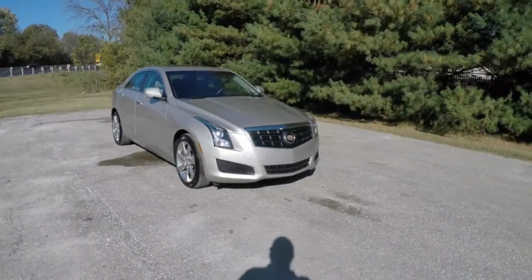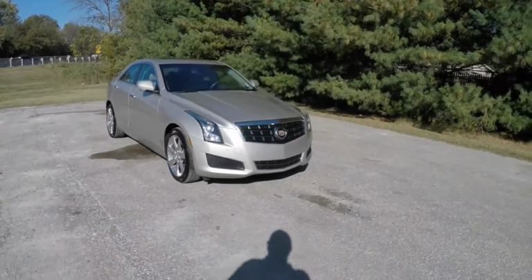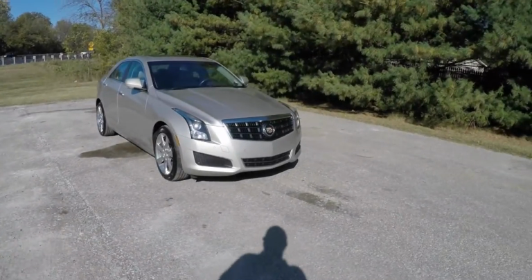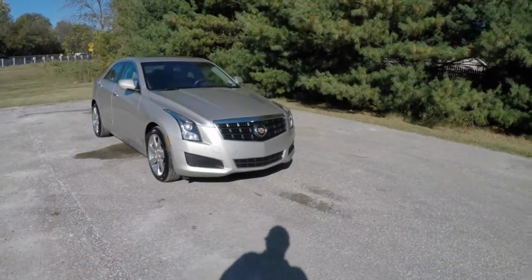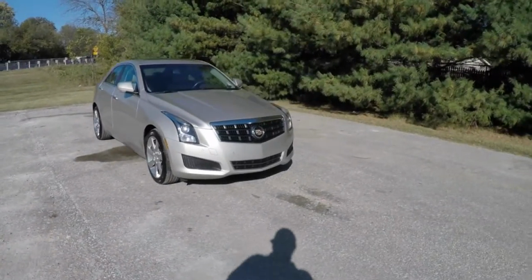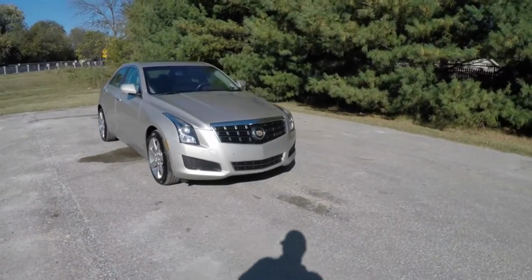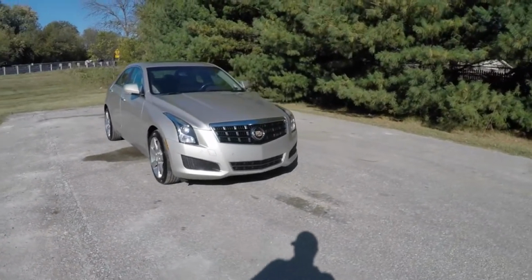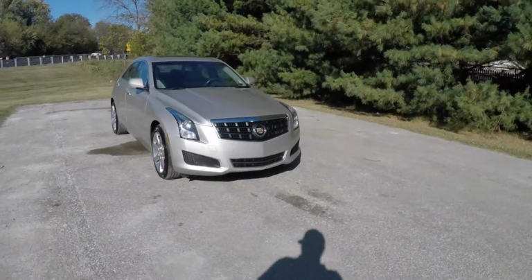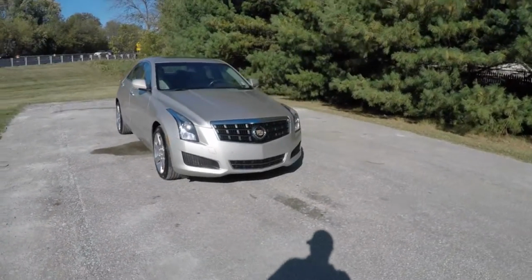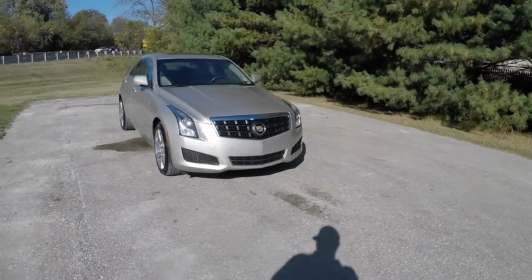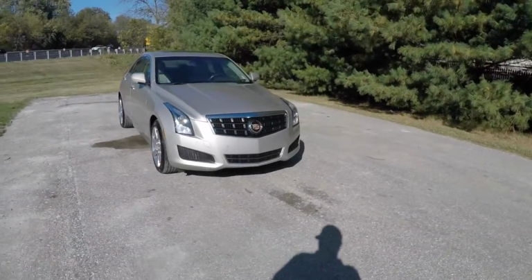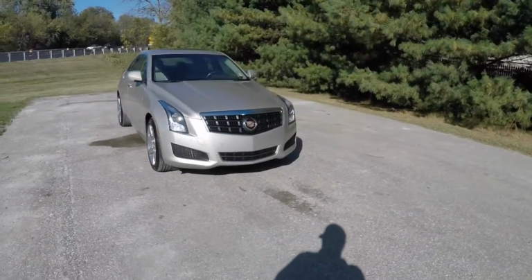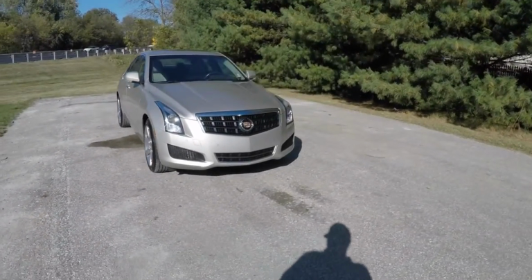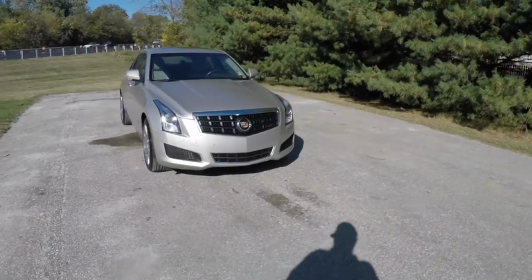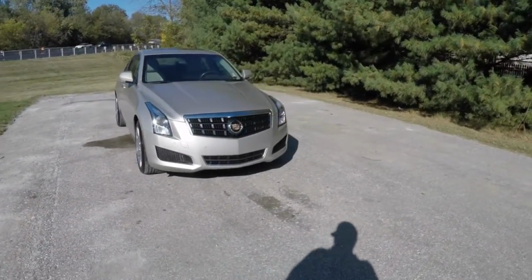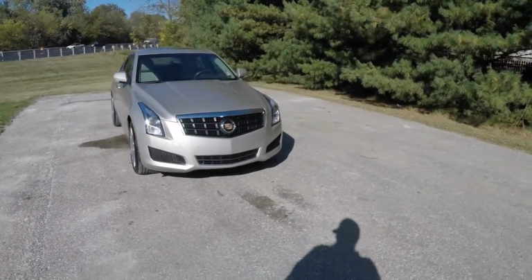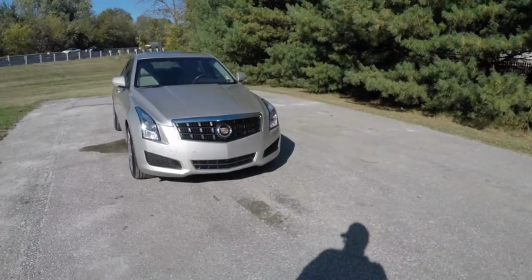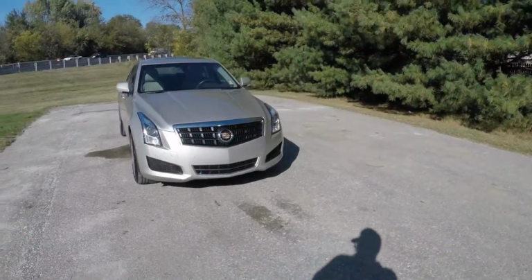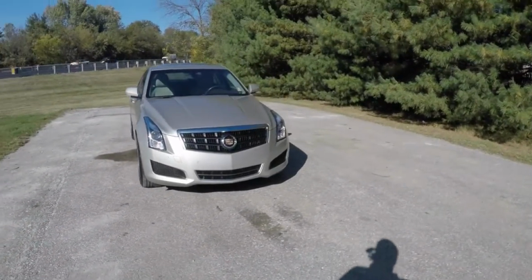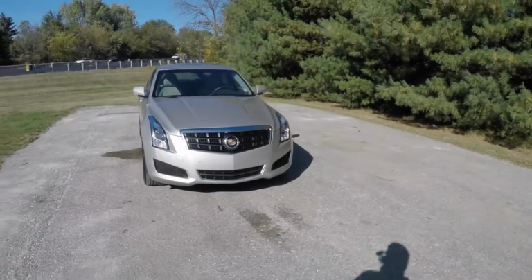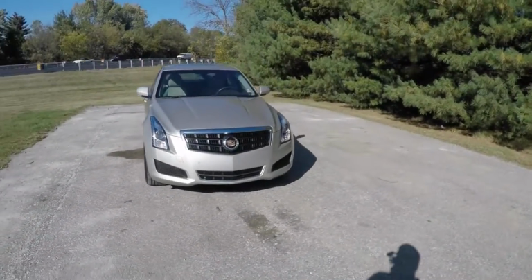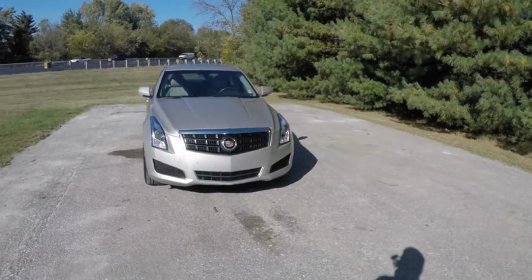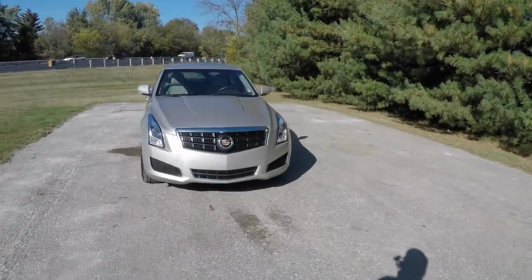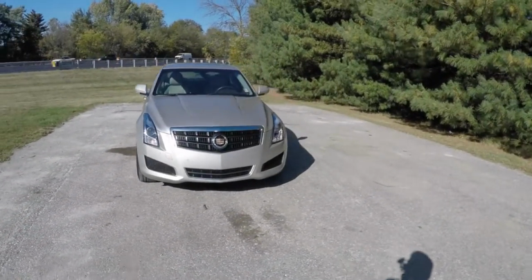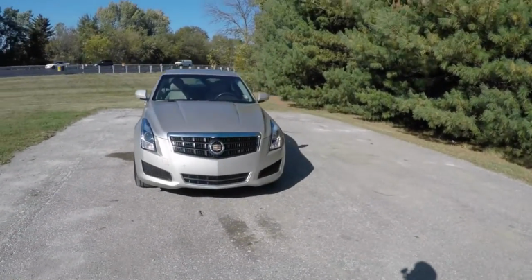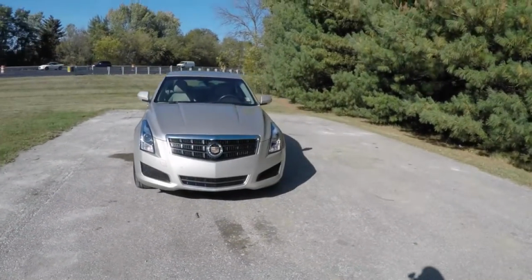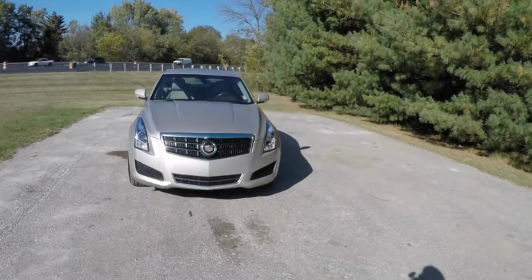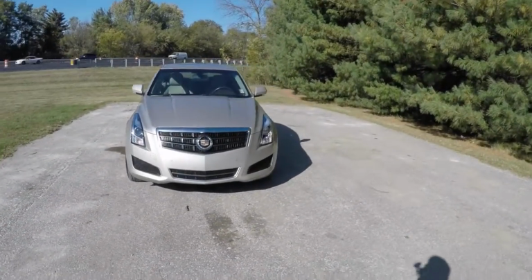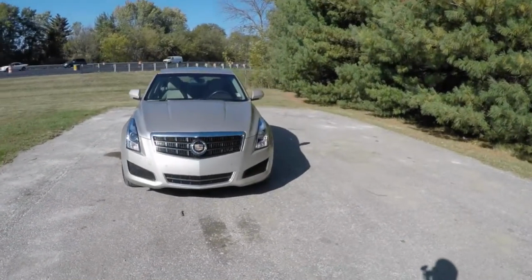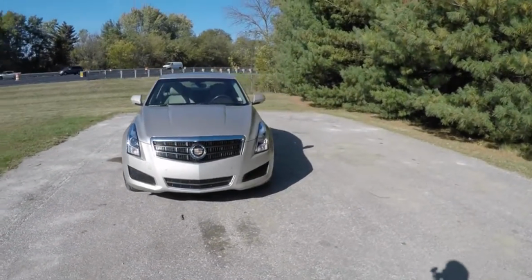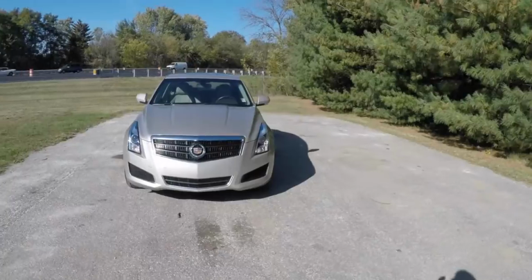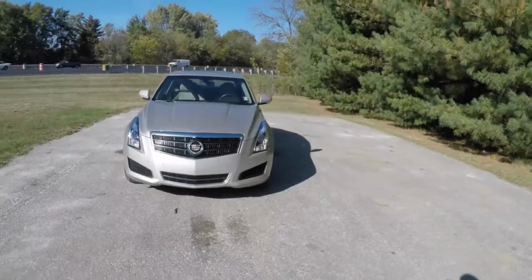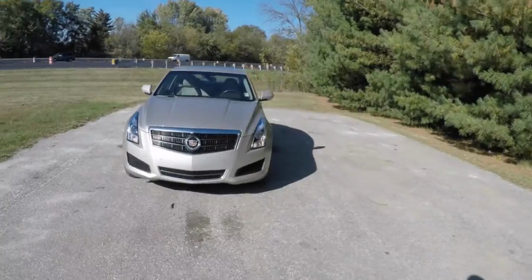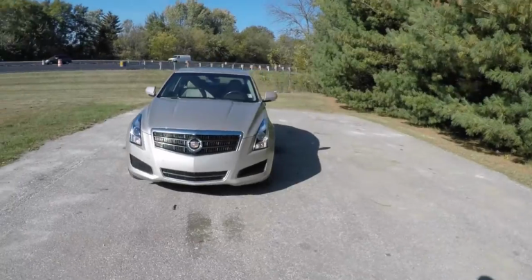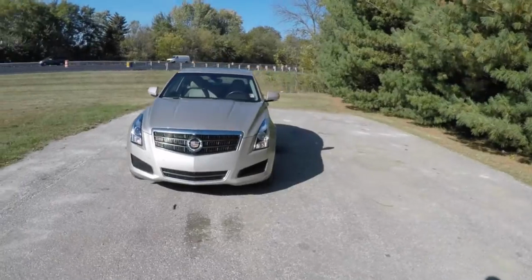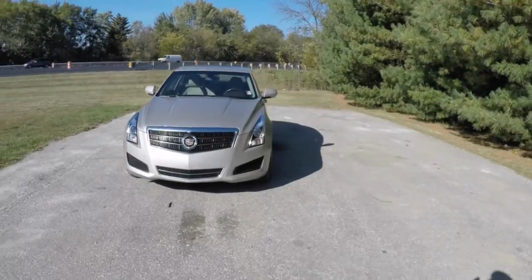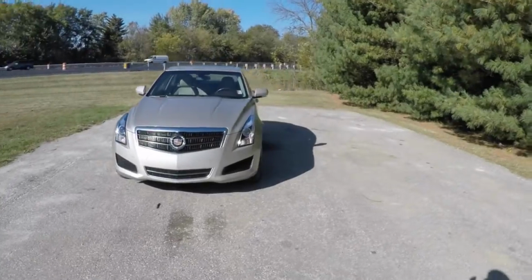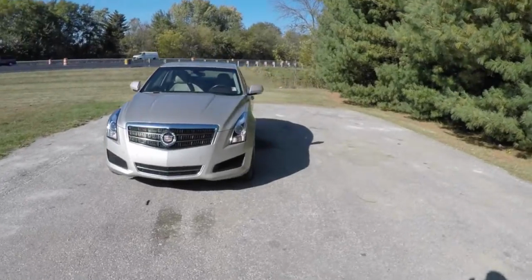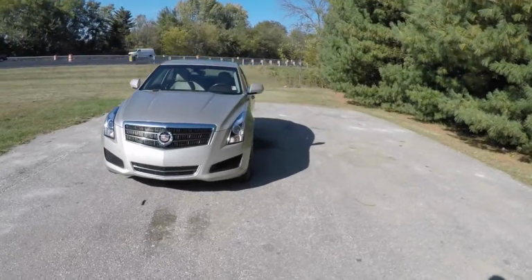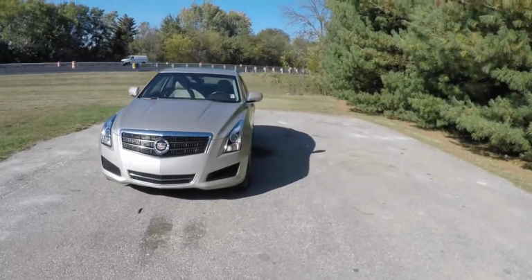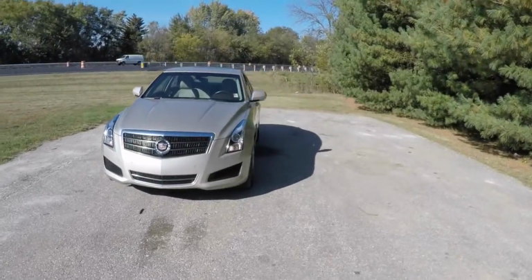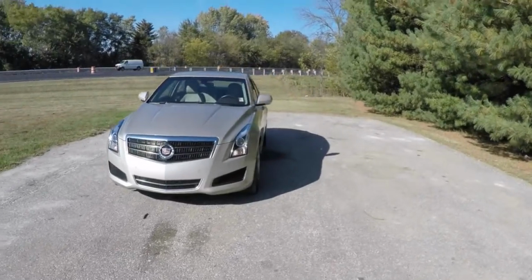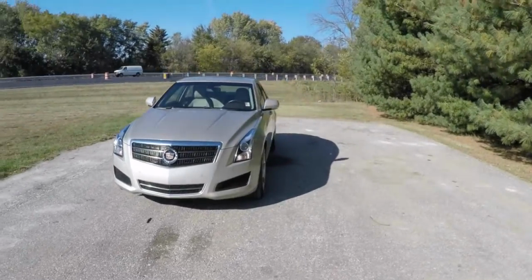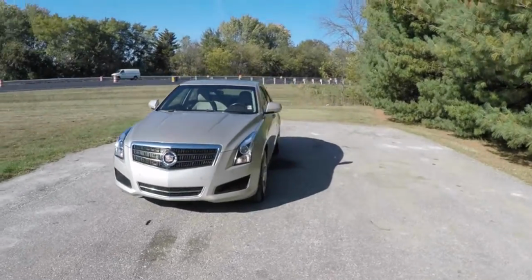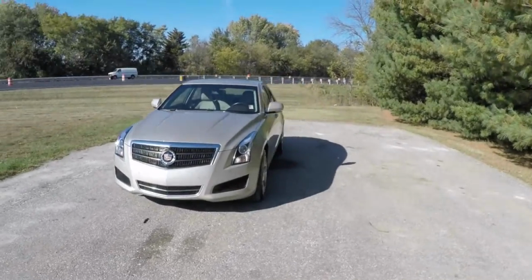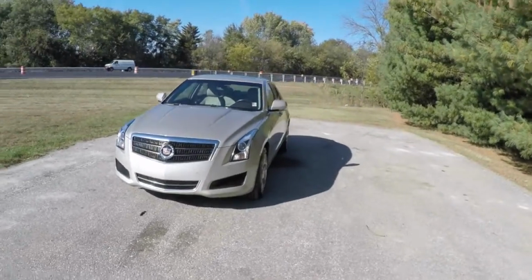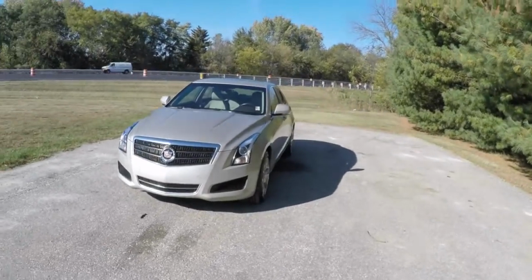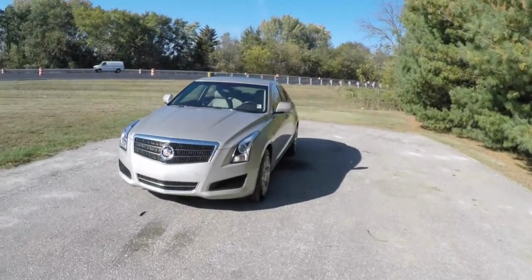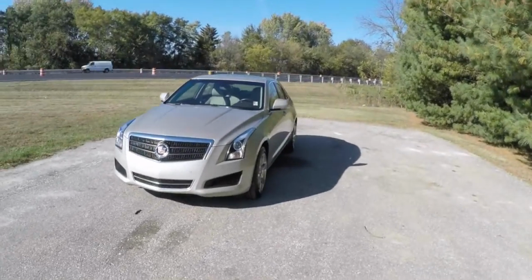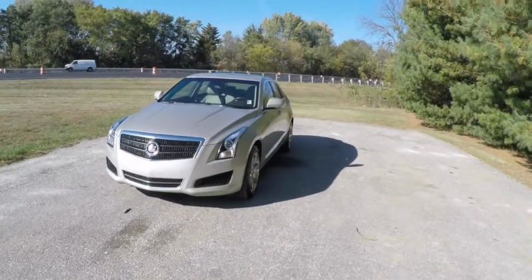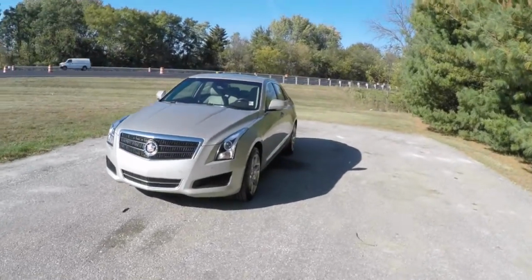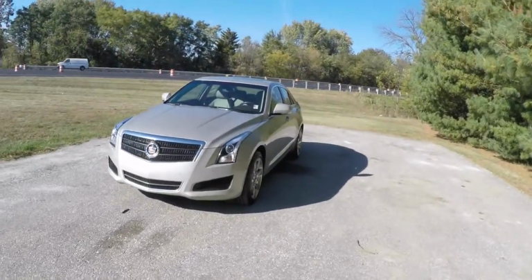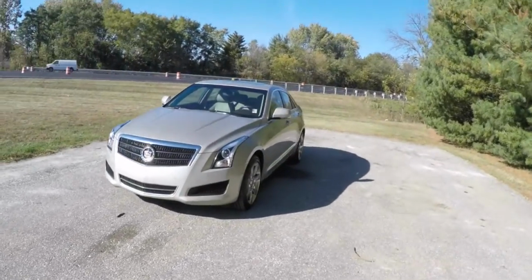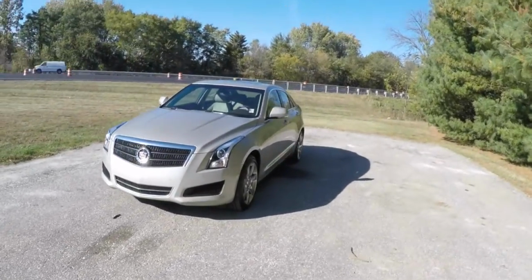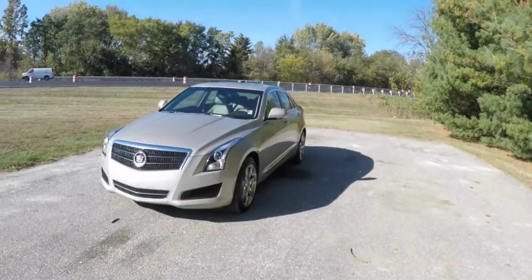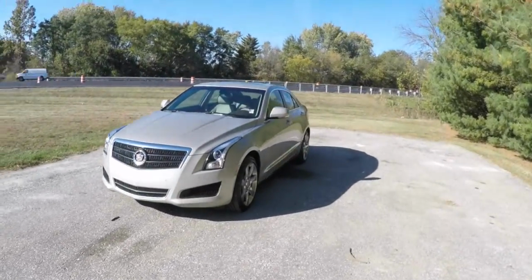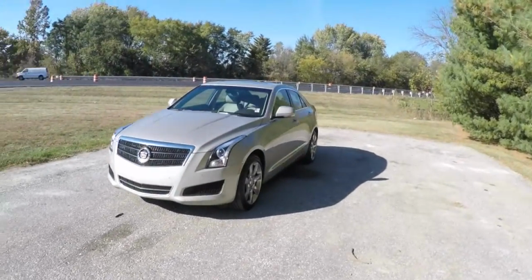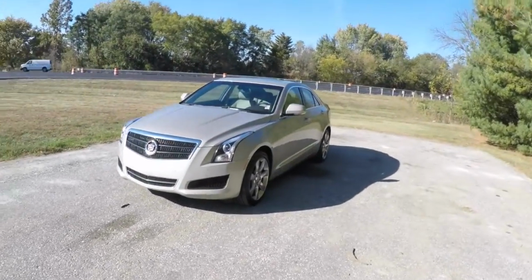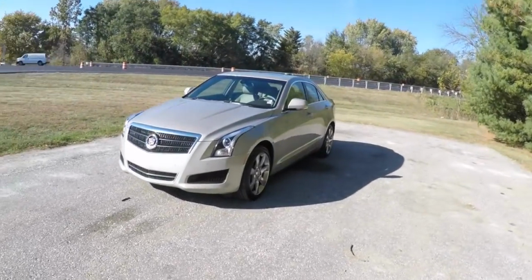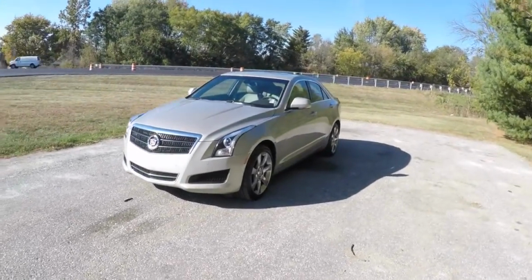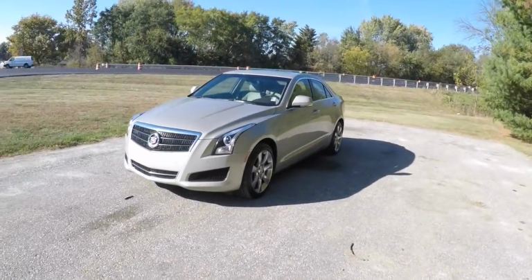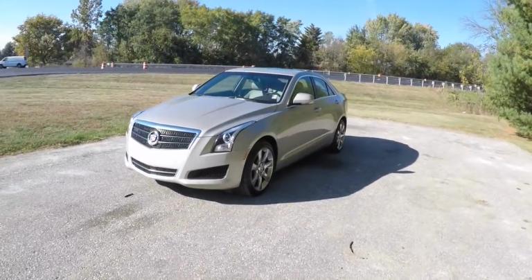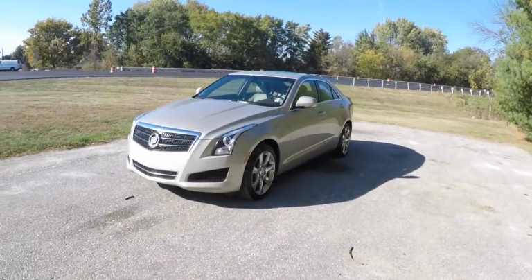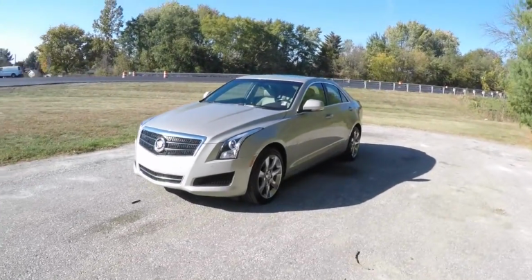Hello everyone, today we're going to take a quick walk-around look at this 2013 Cadillac ATS-4 Luxury Collection.